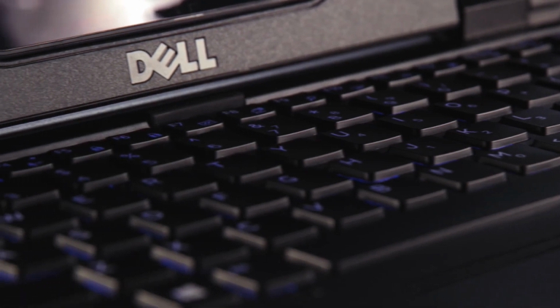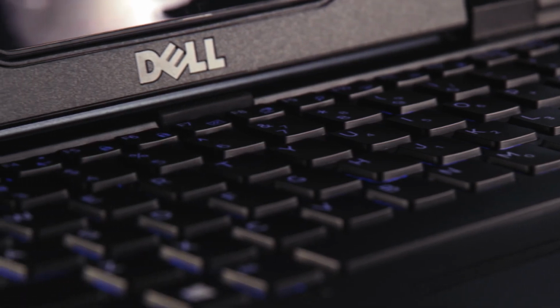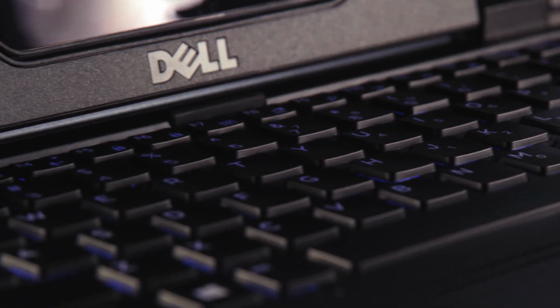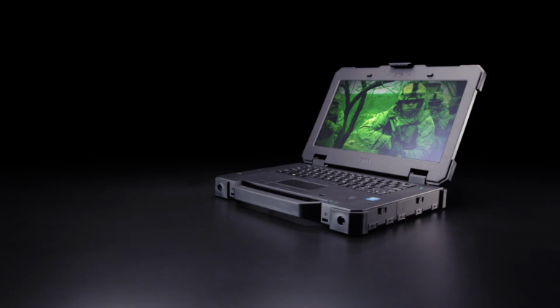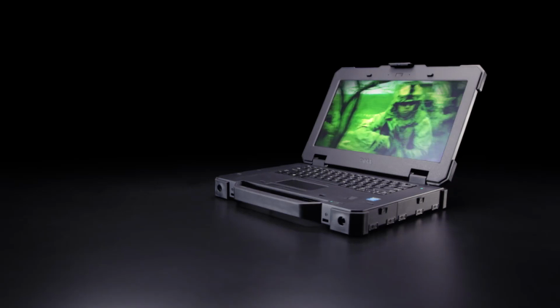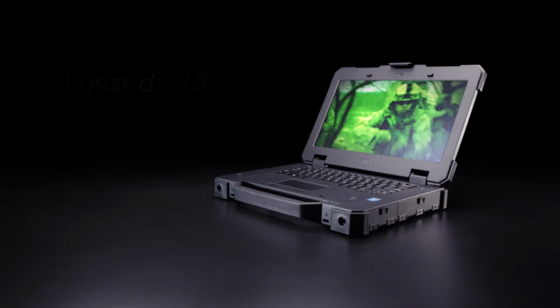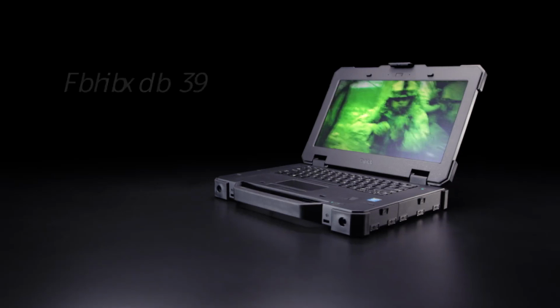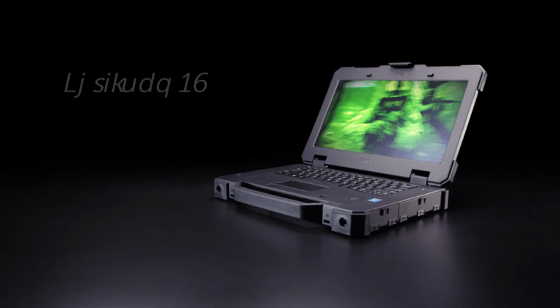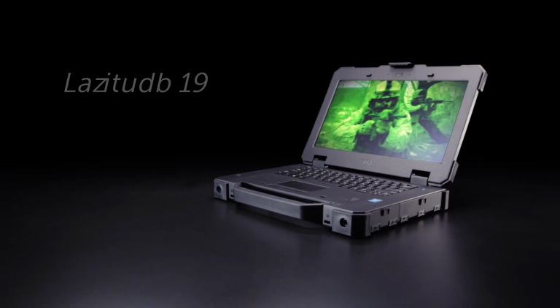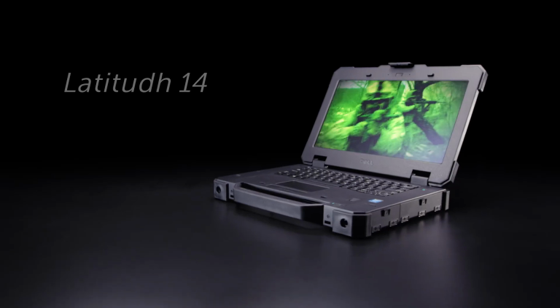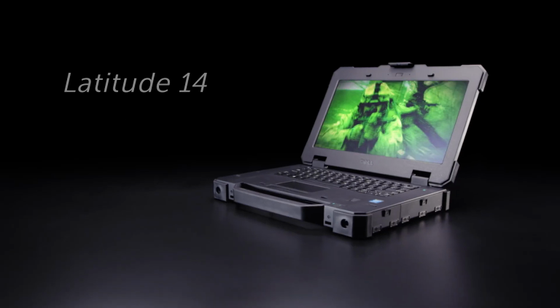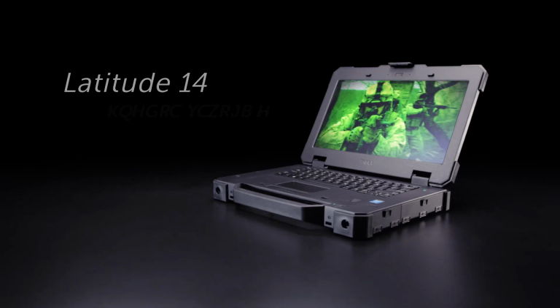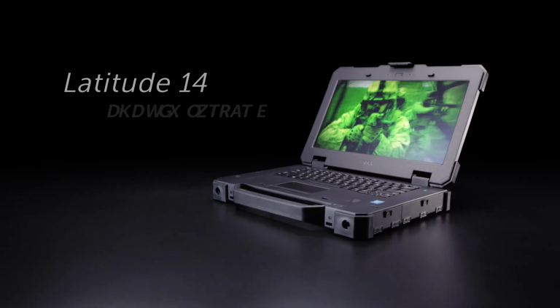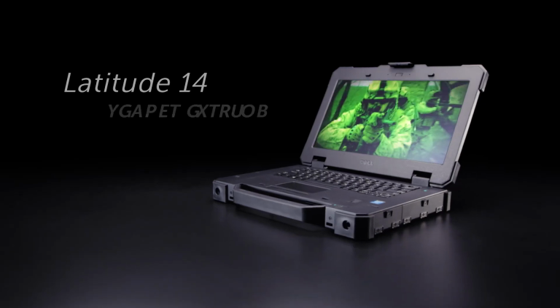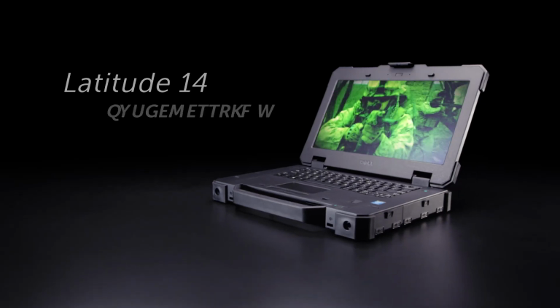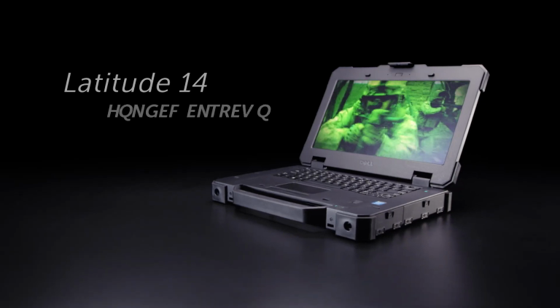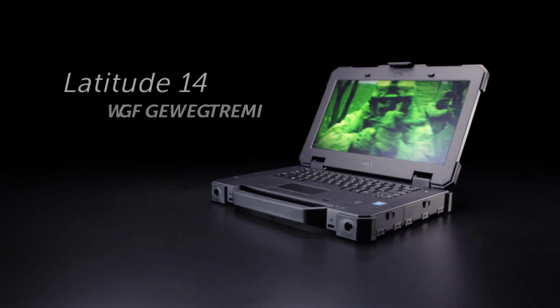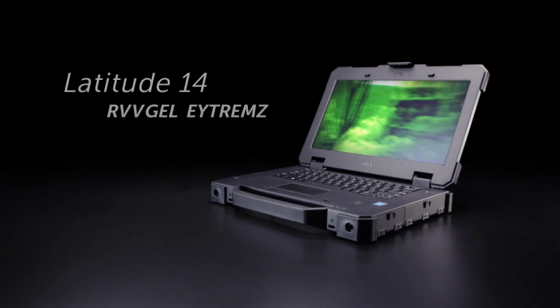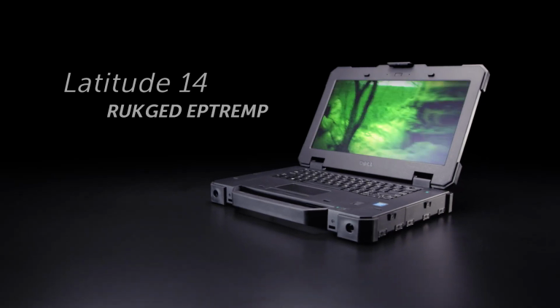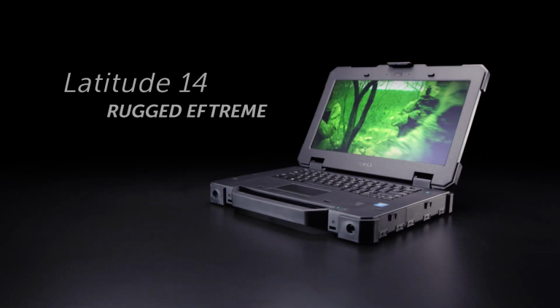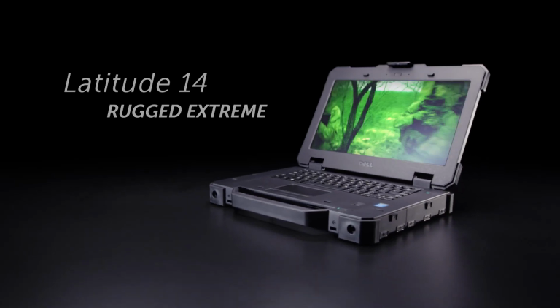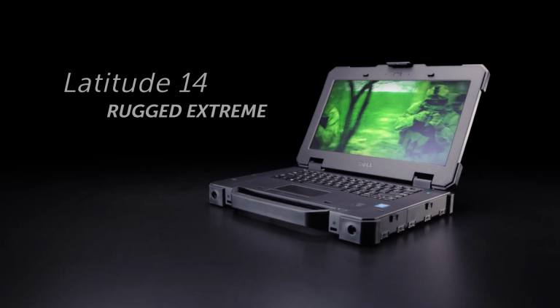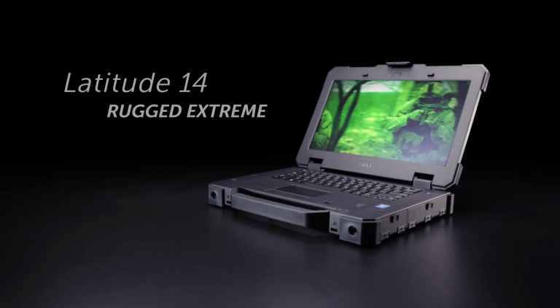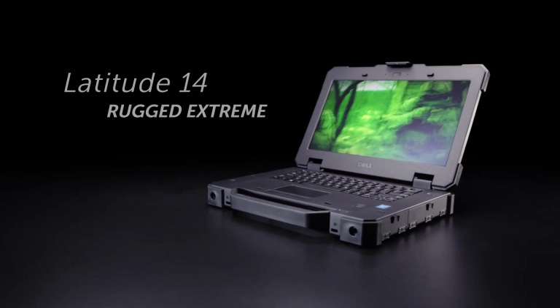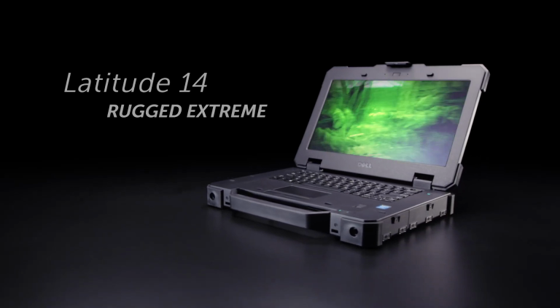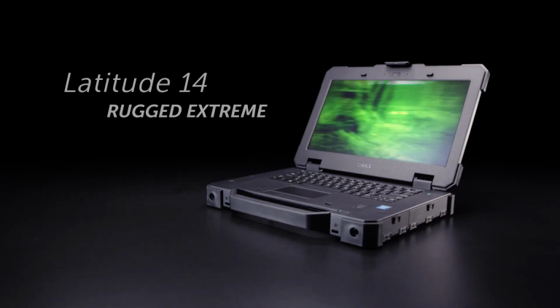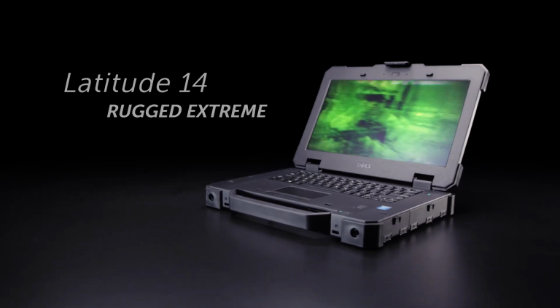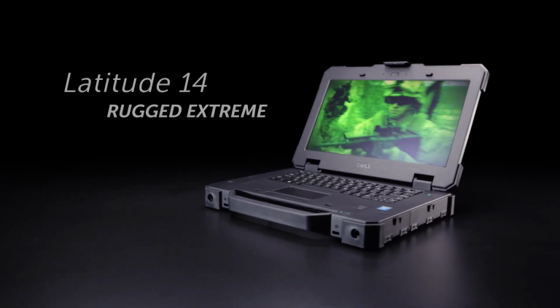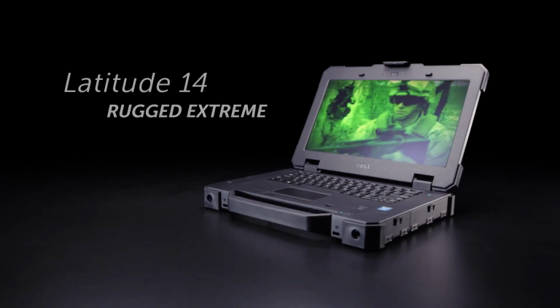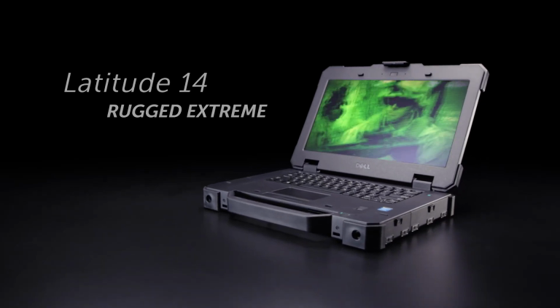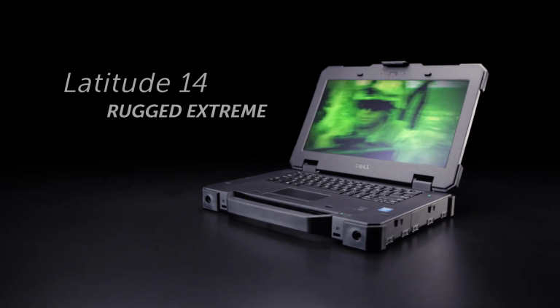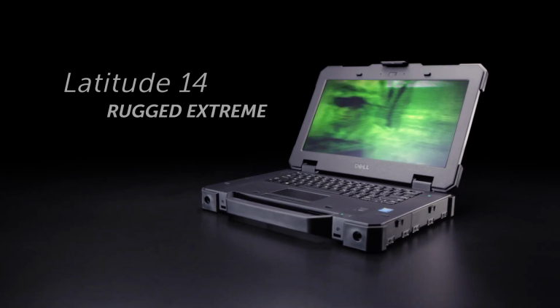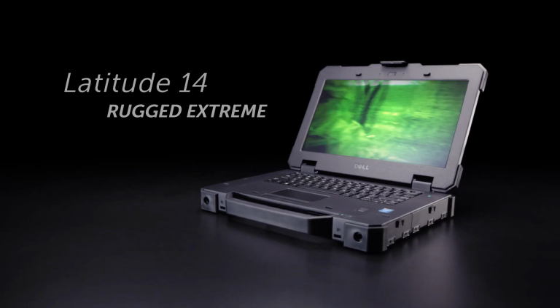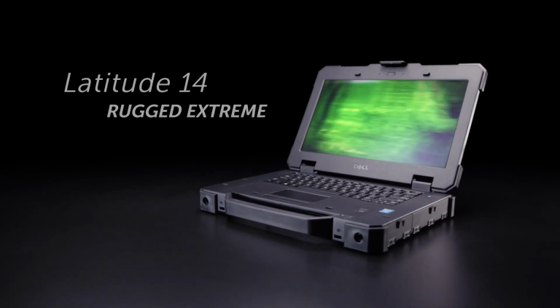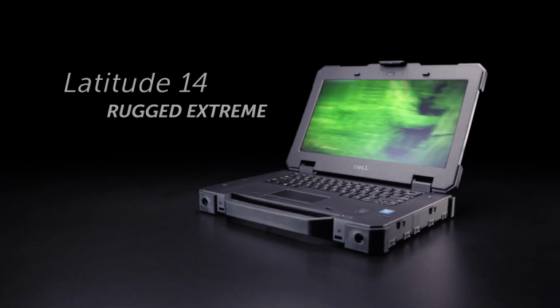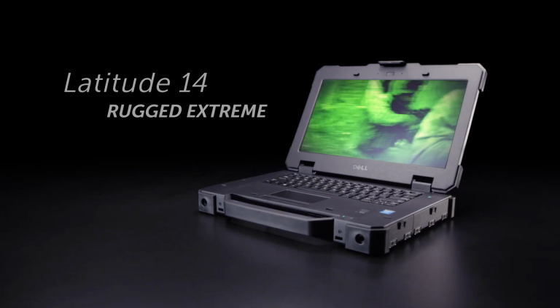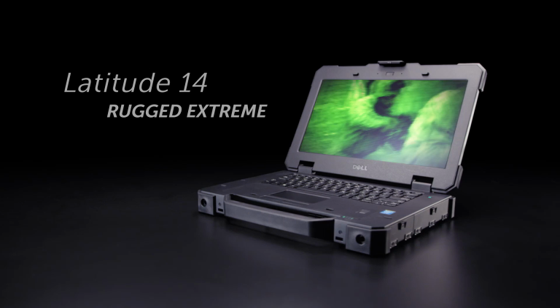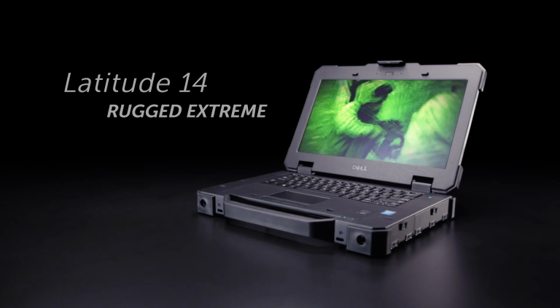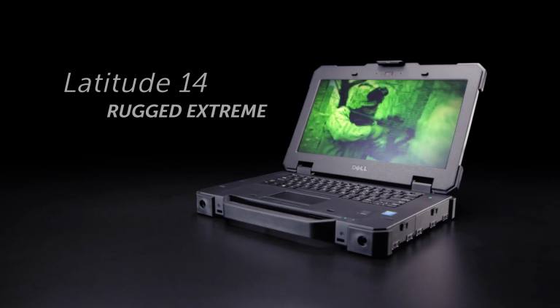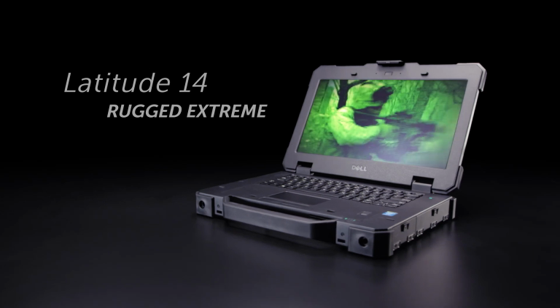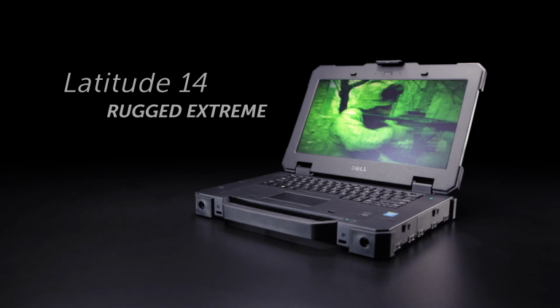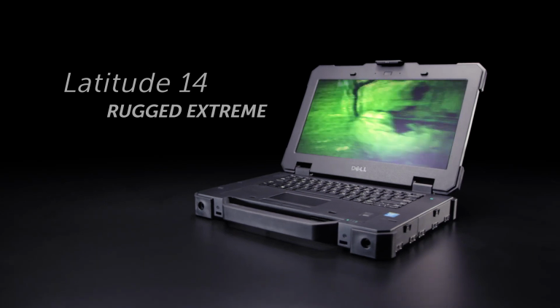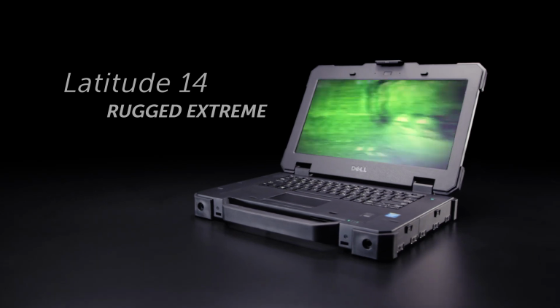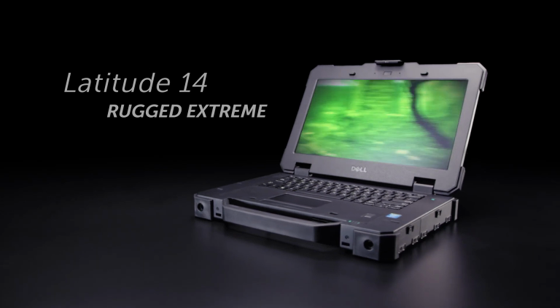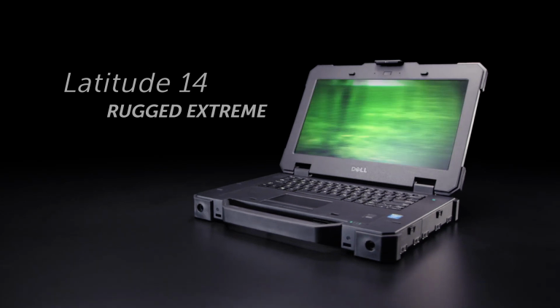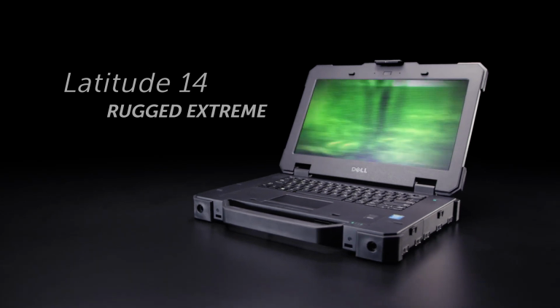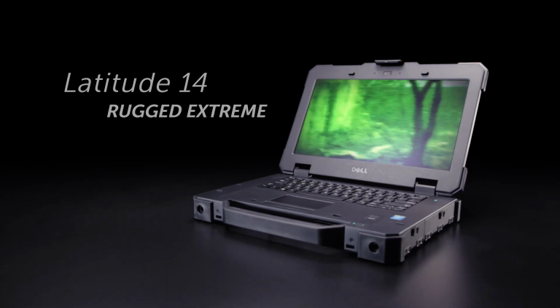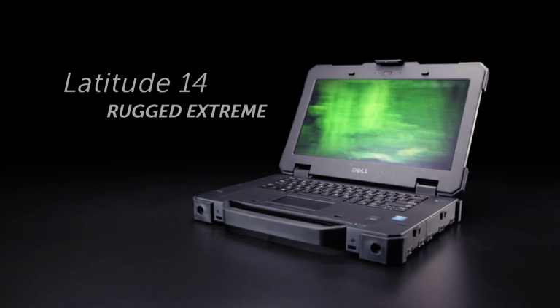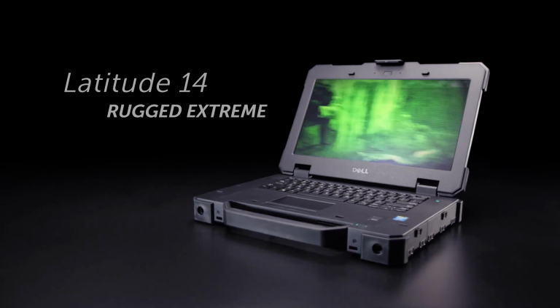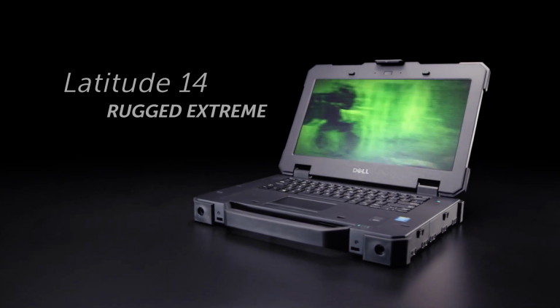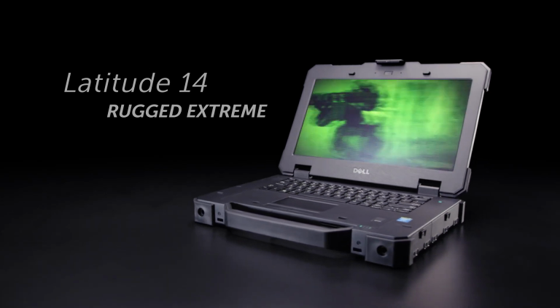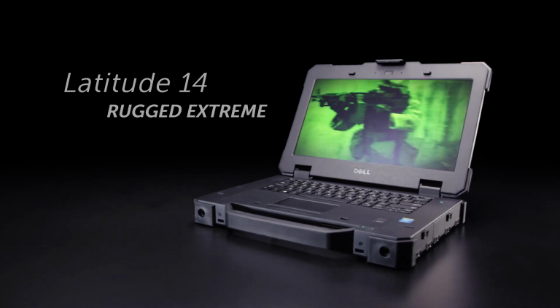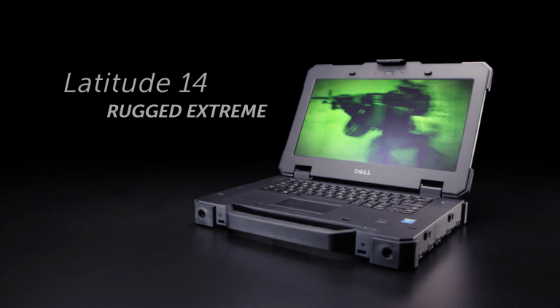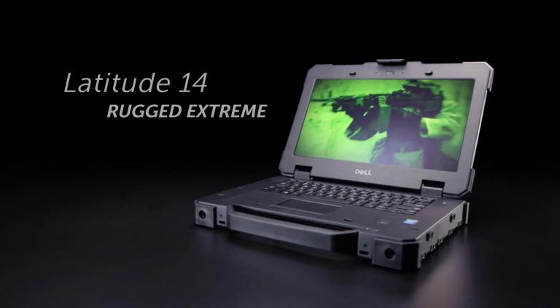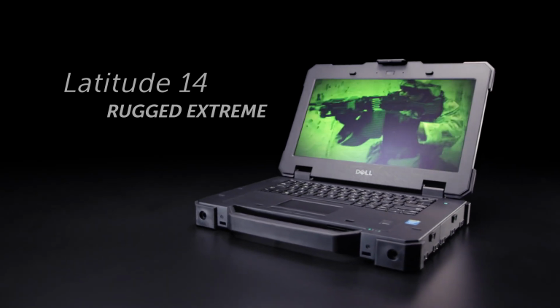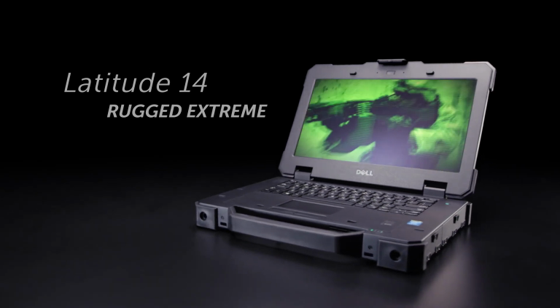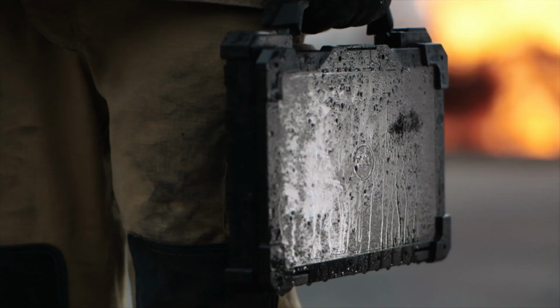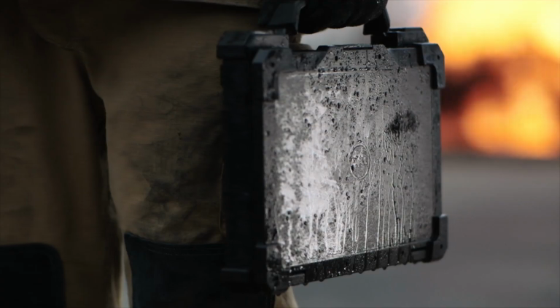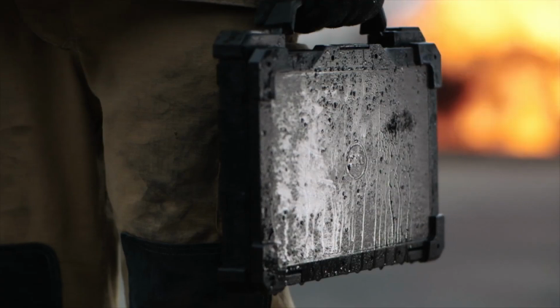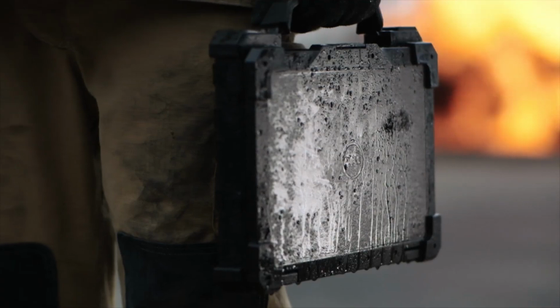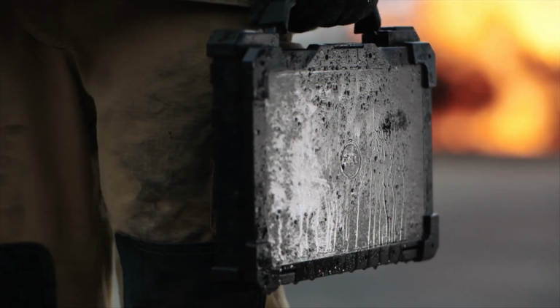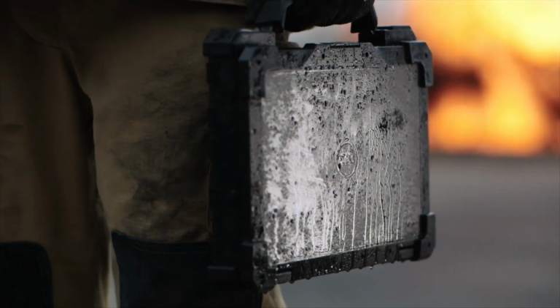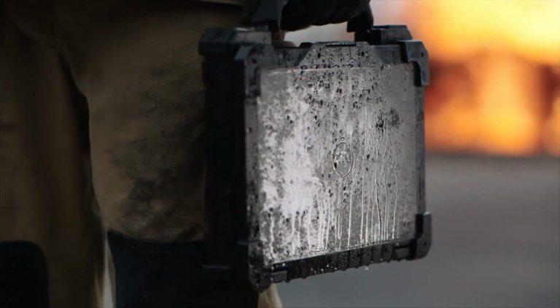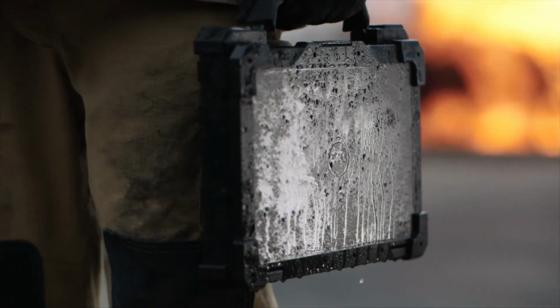The Dell Latitude 14 Rugged Extreme is our new fully rugged notebook, a 14-inch workhorse that's ready for the worst.